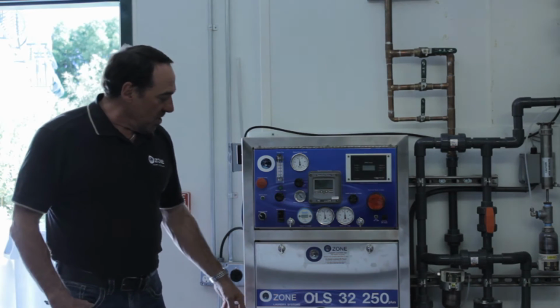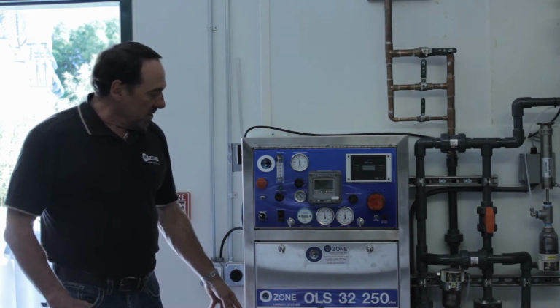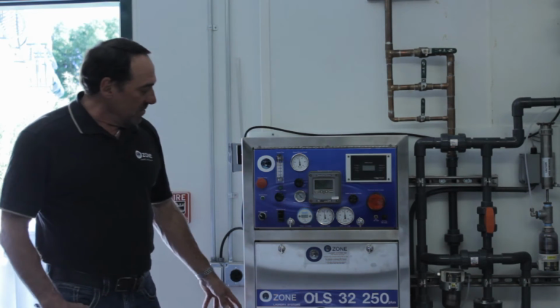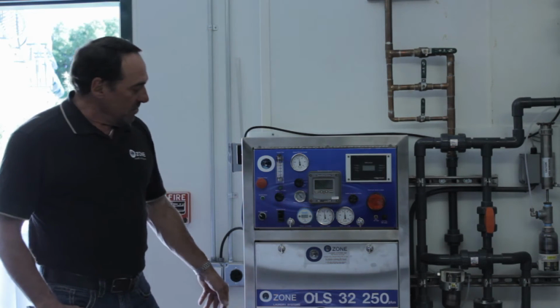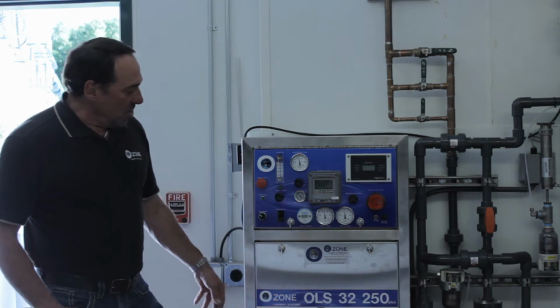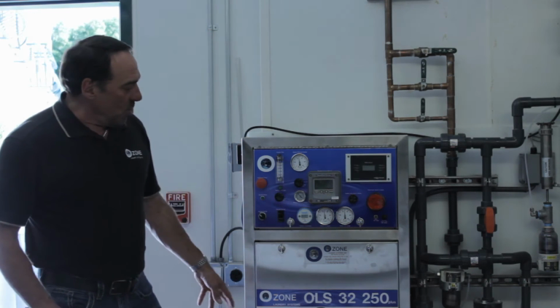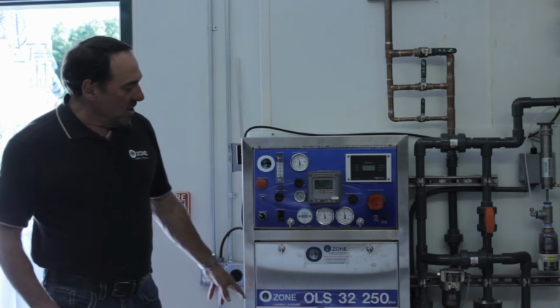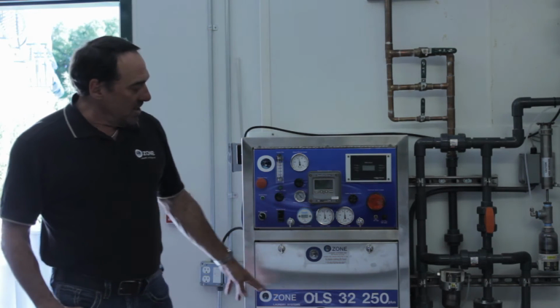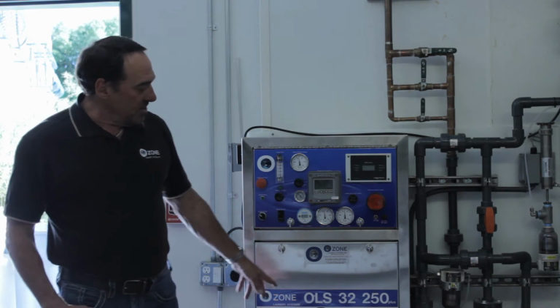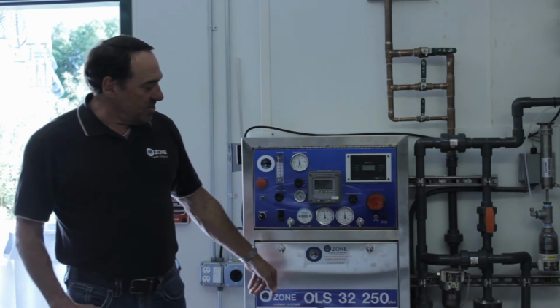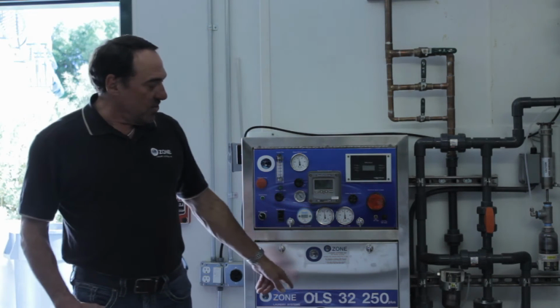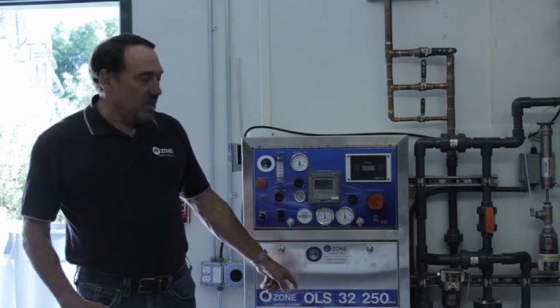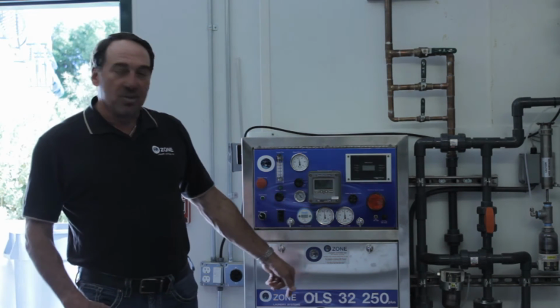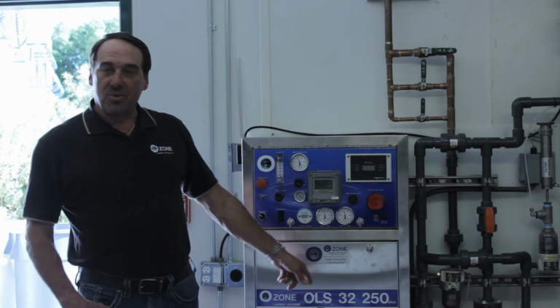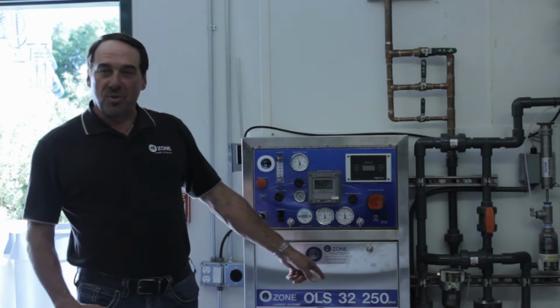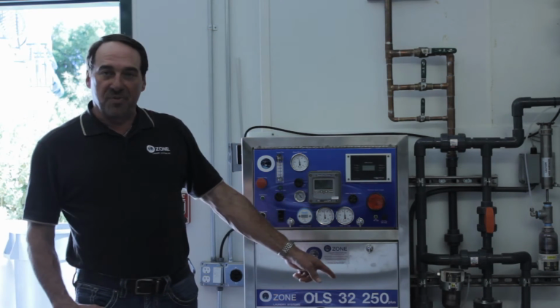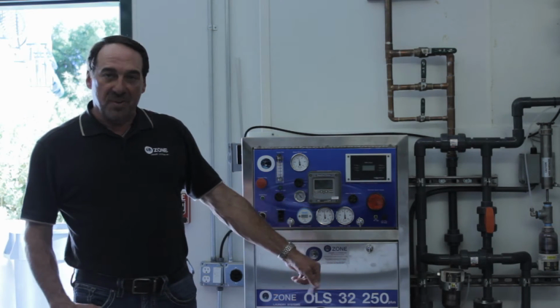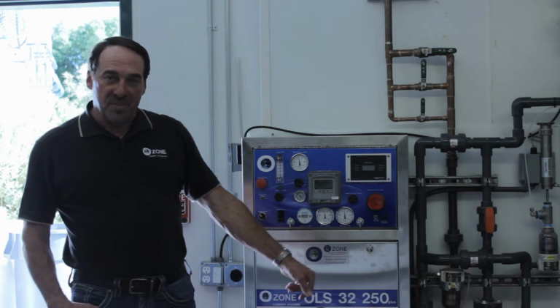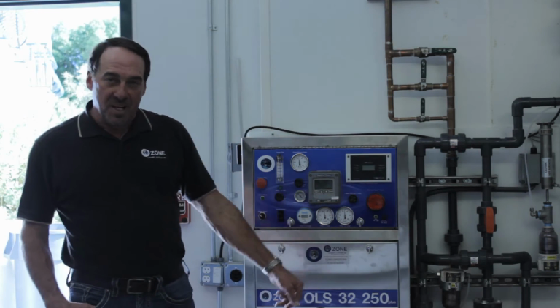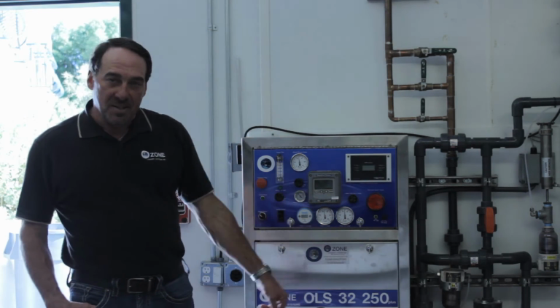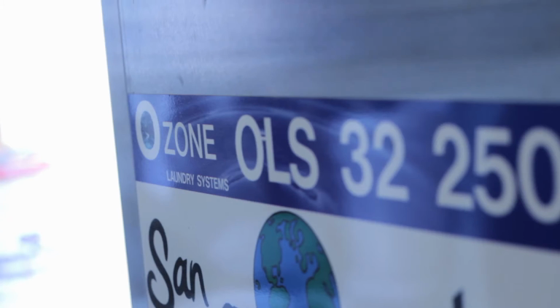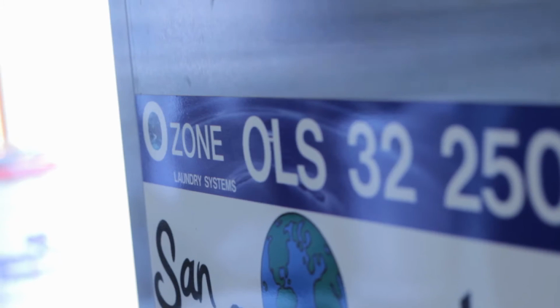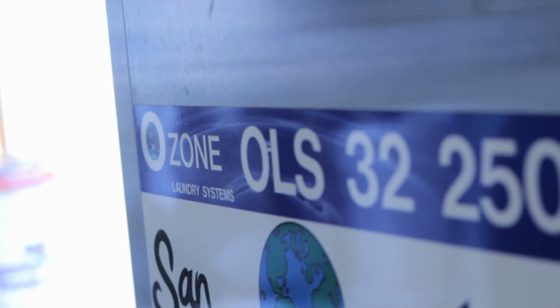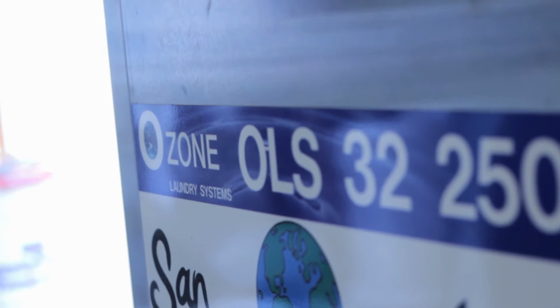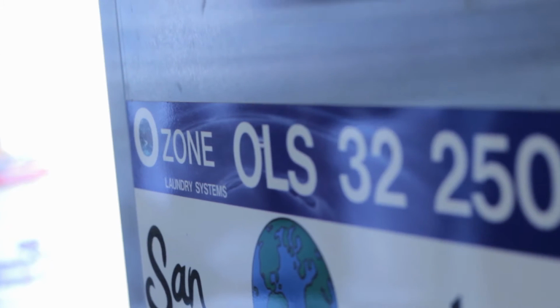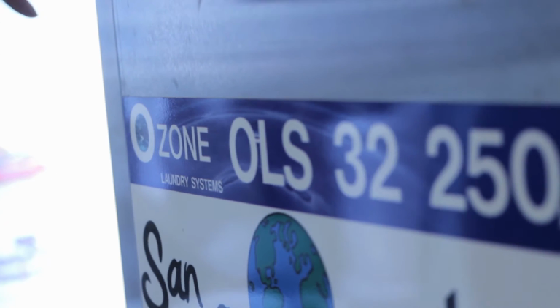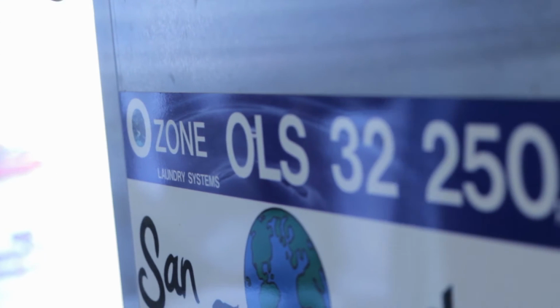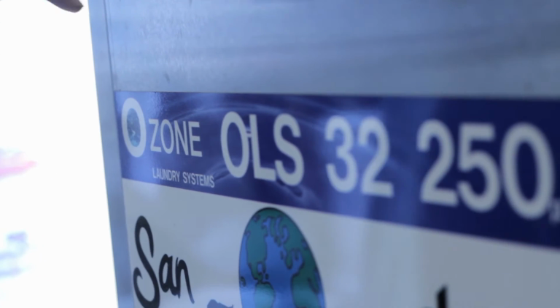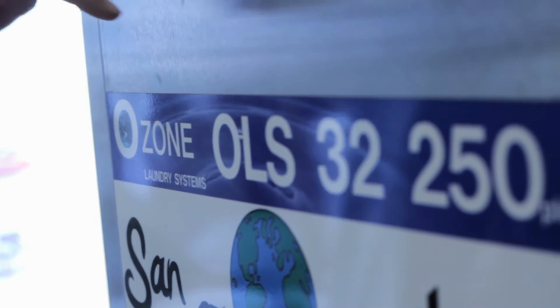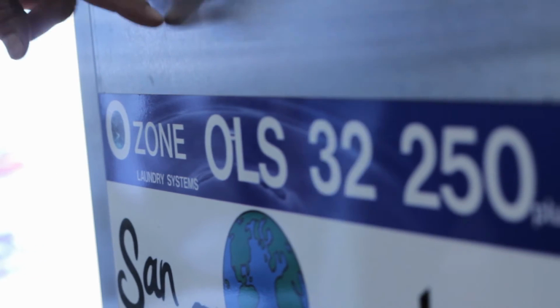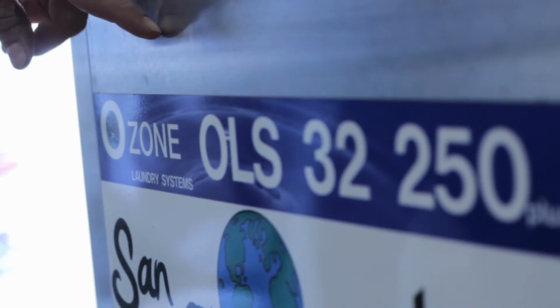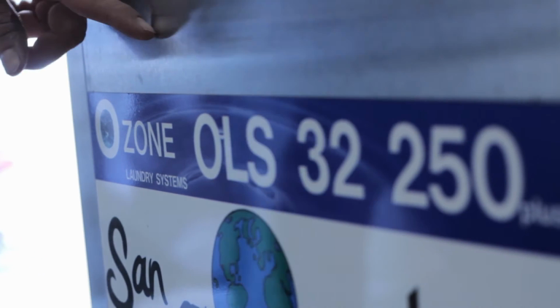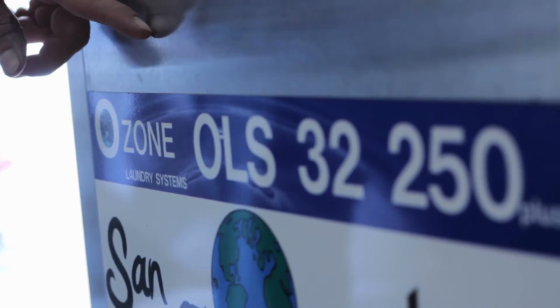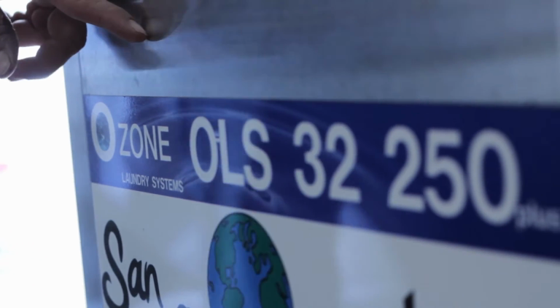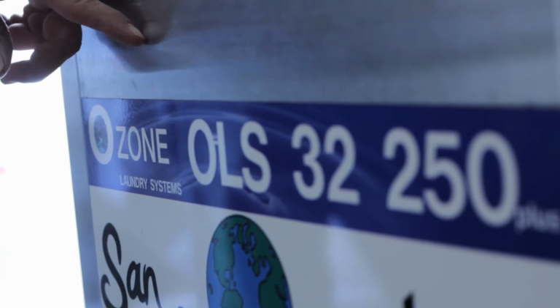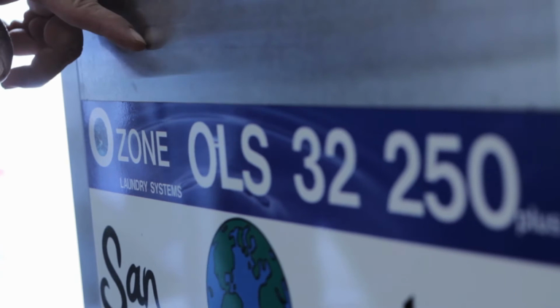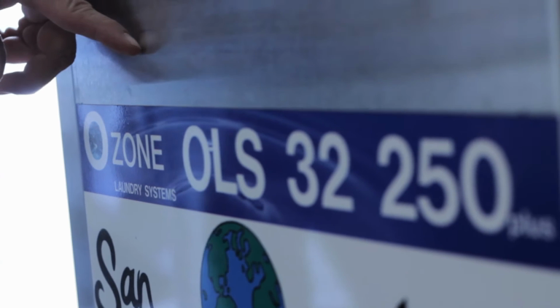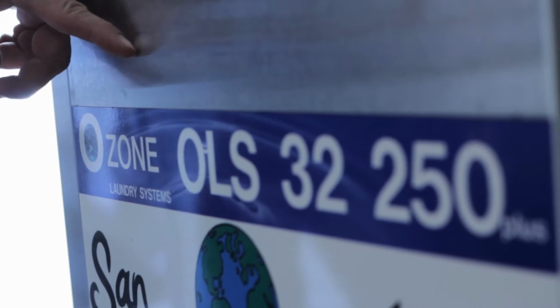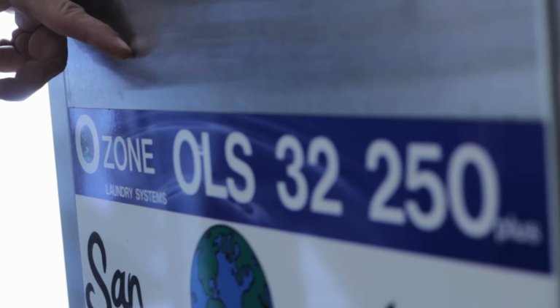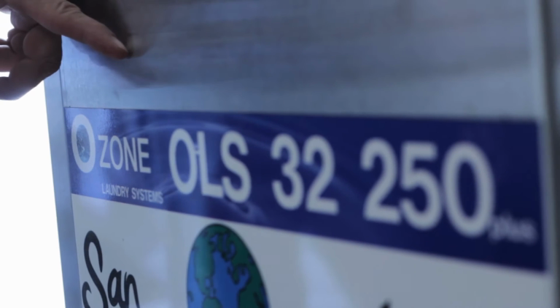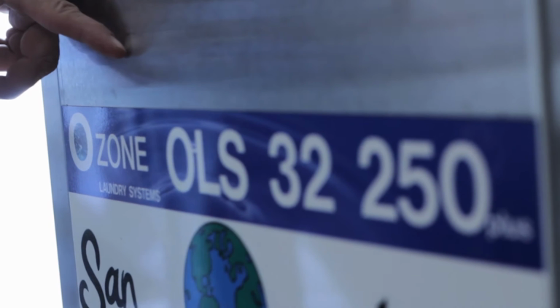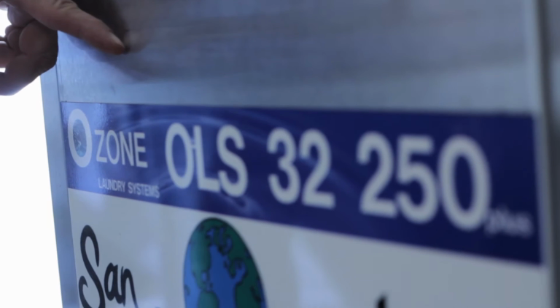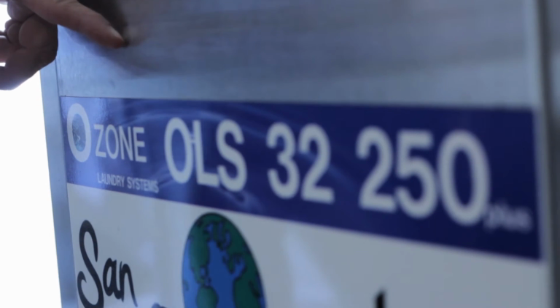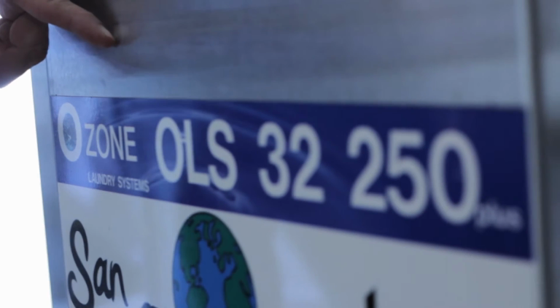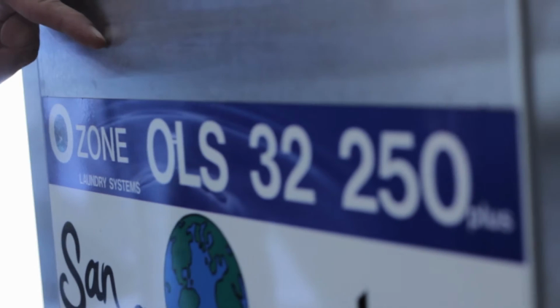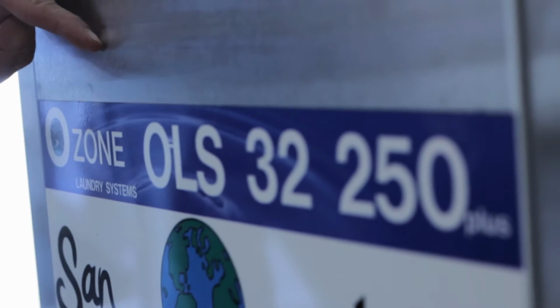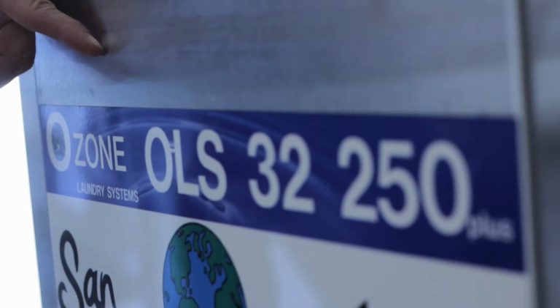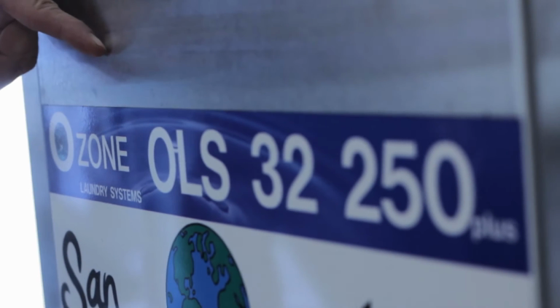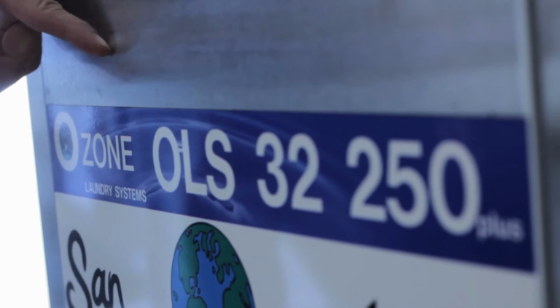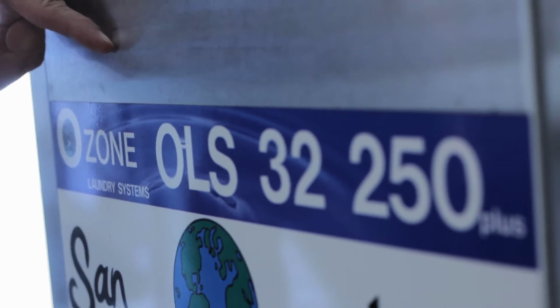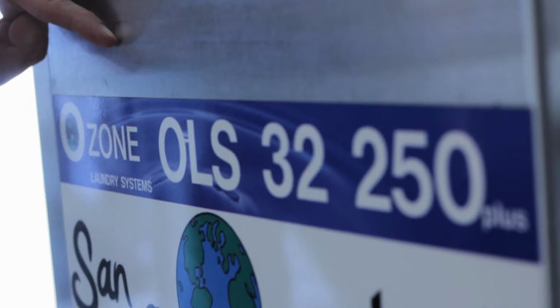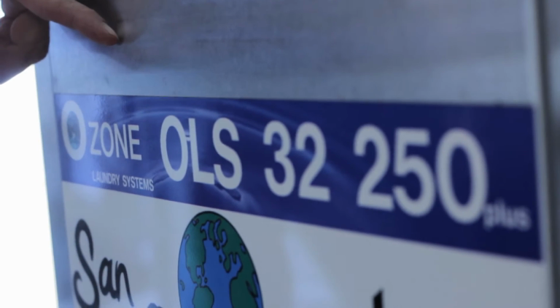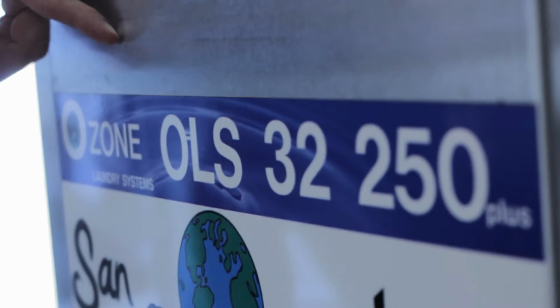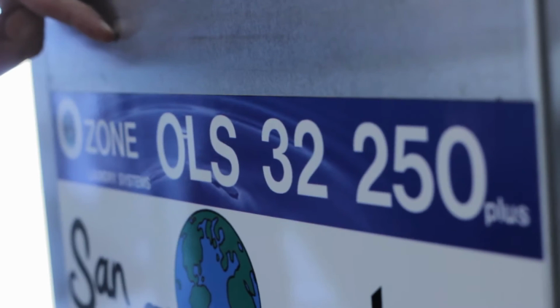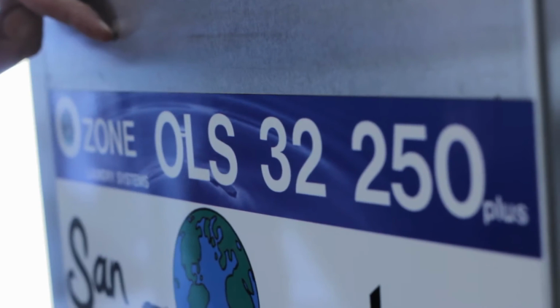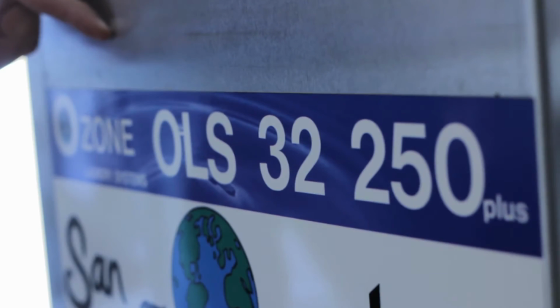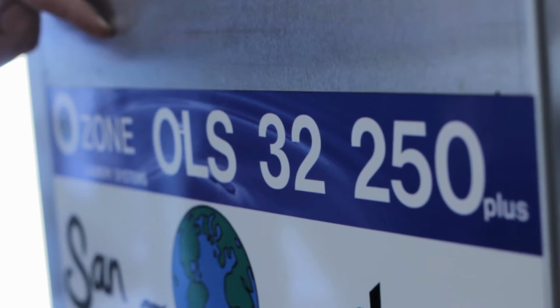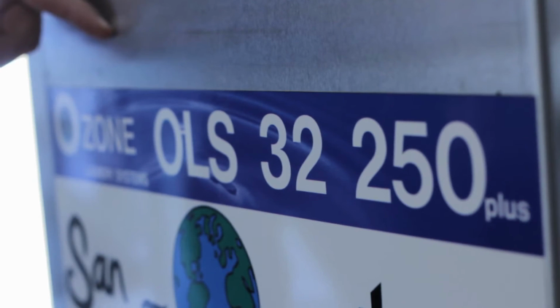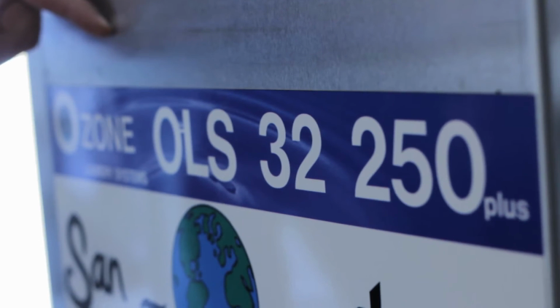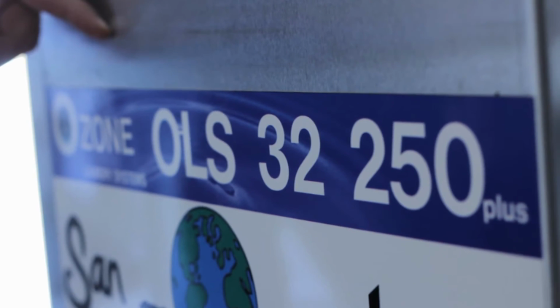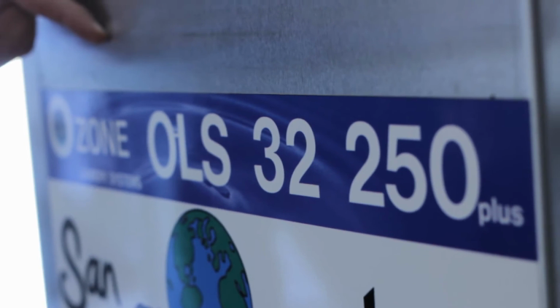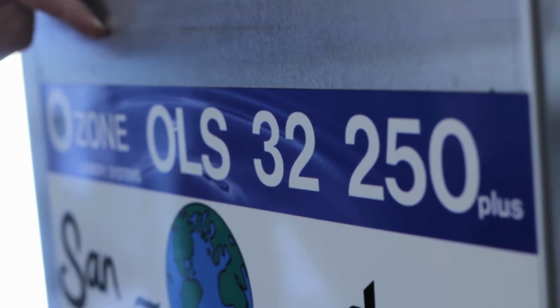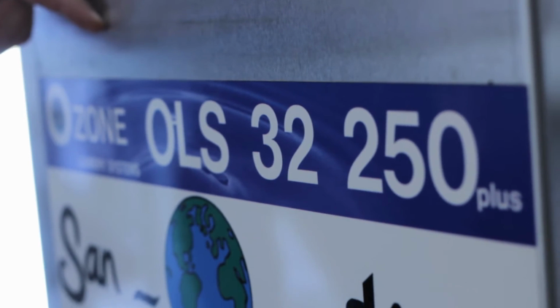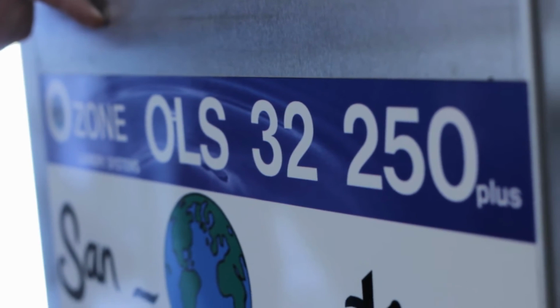Let me go over the new system we have here. It's called an OLS 32 250. That stands for 32 gallons a minute, 250 pounds of laundry capacity for the laundry.